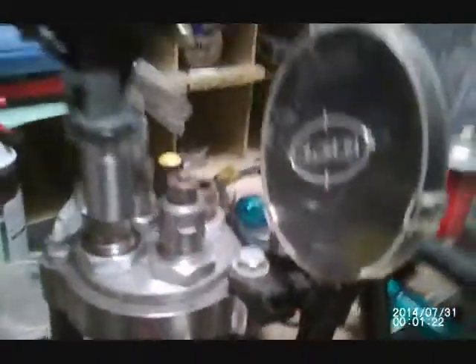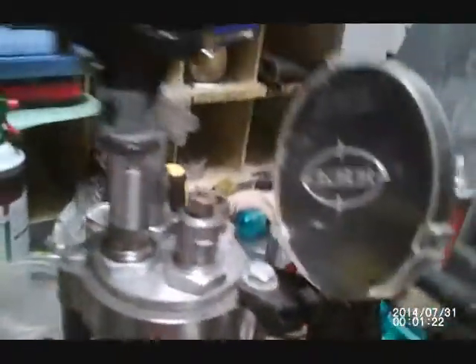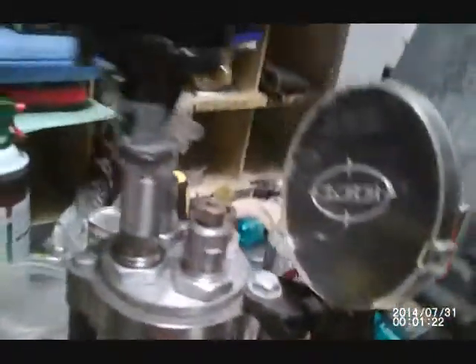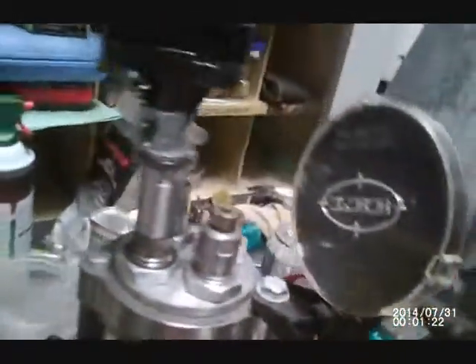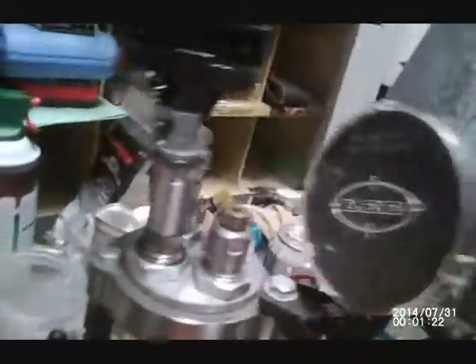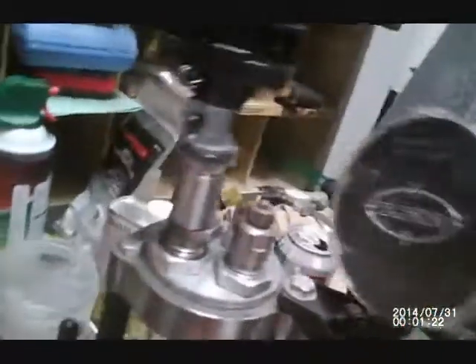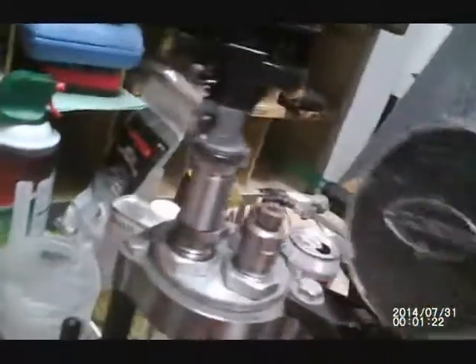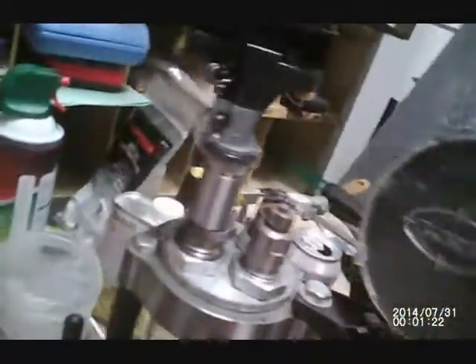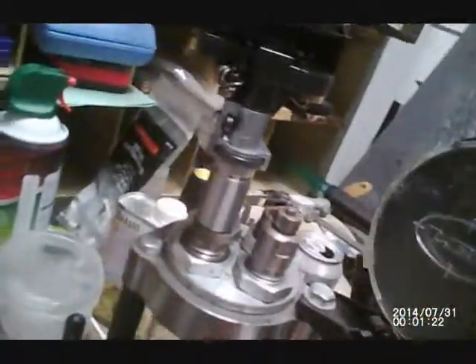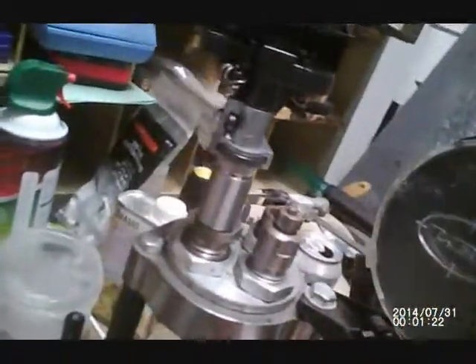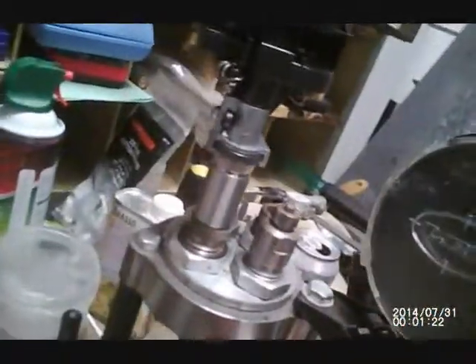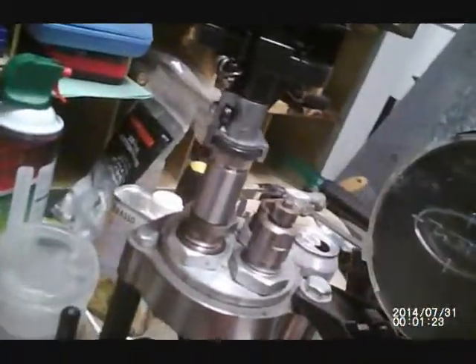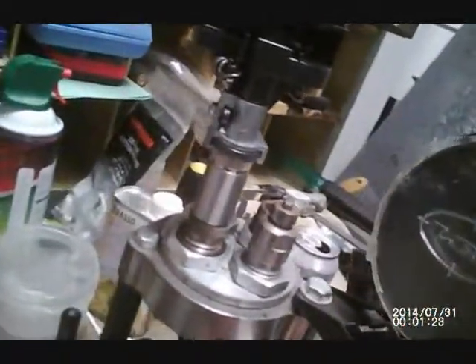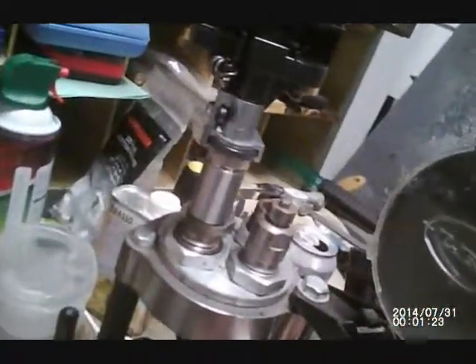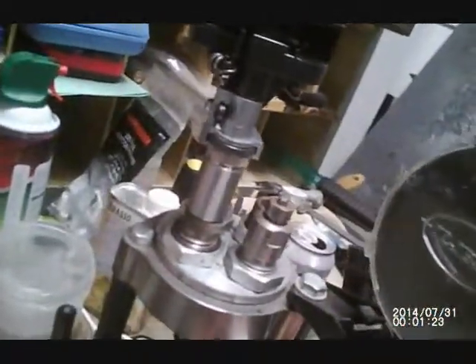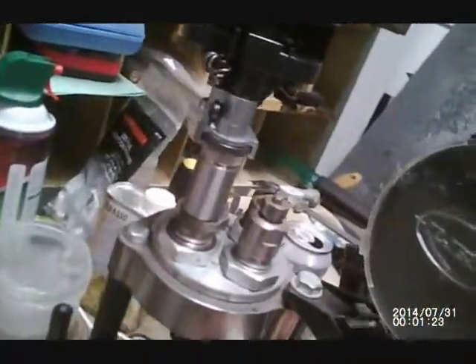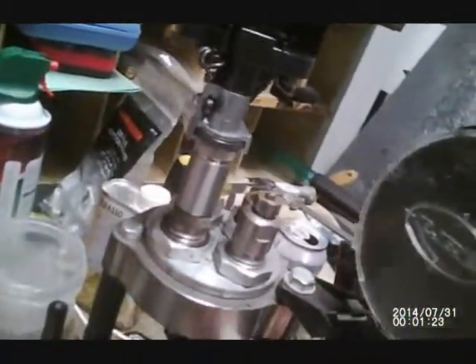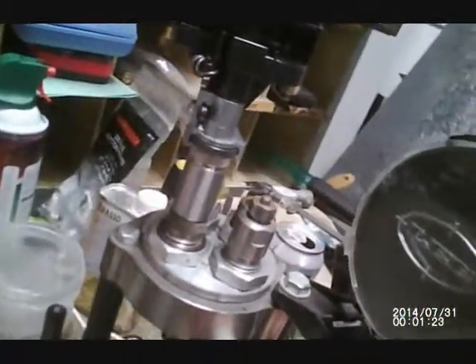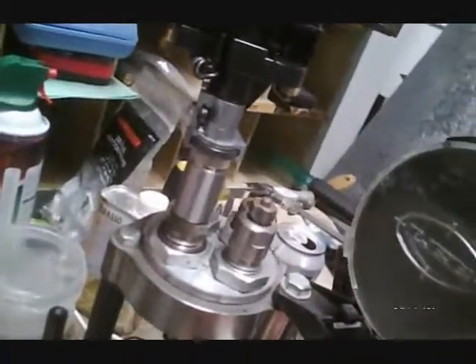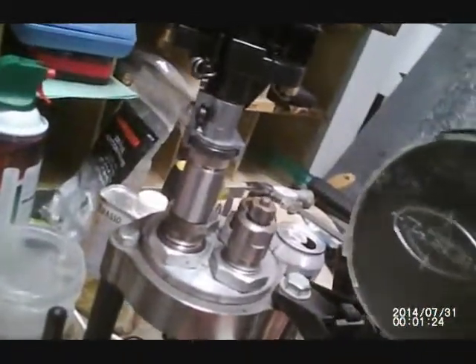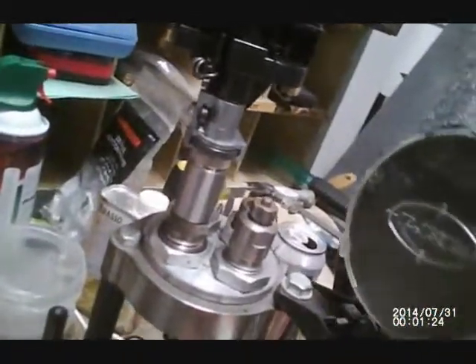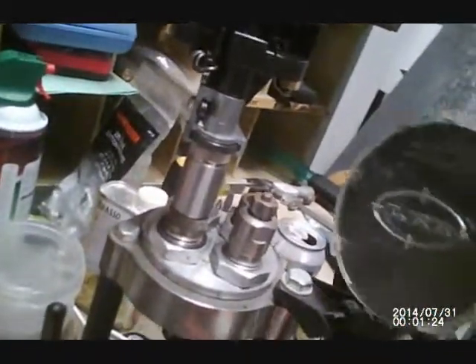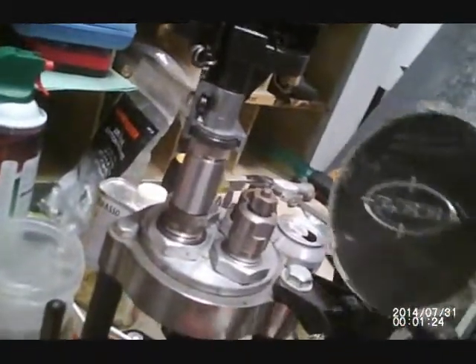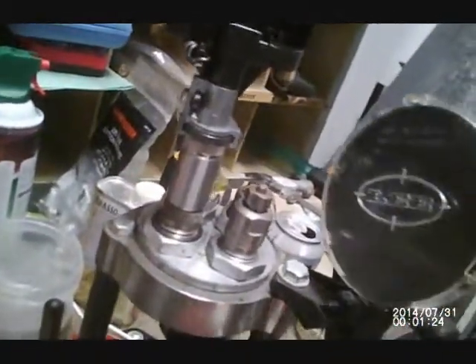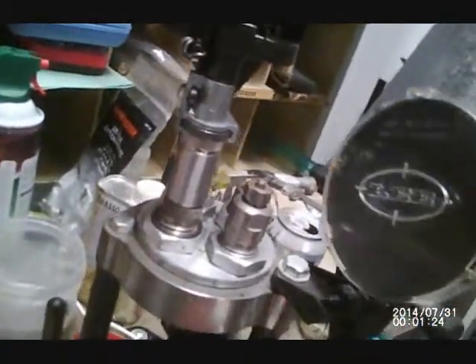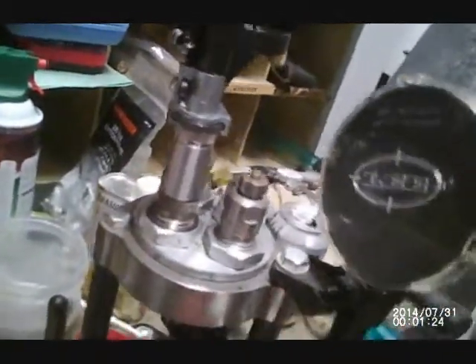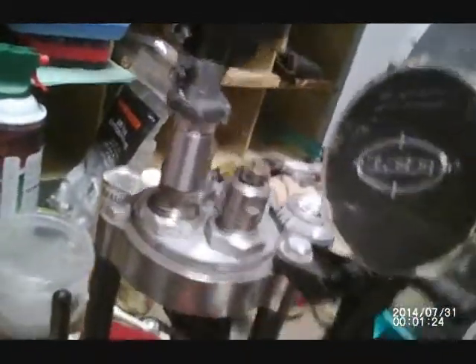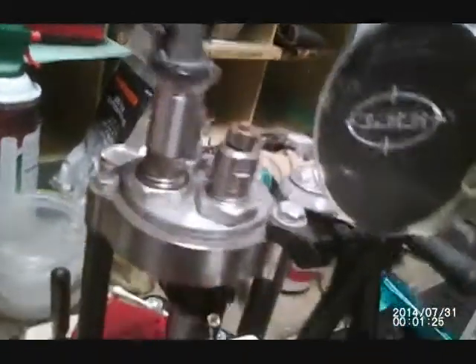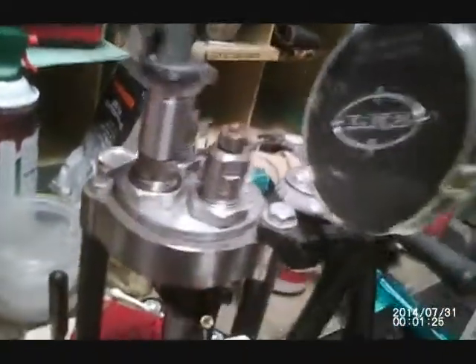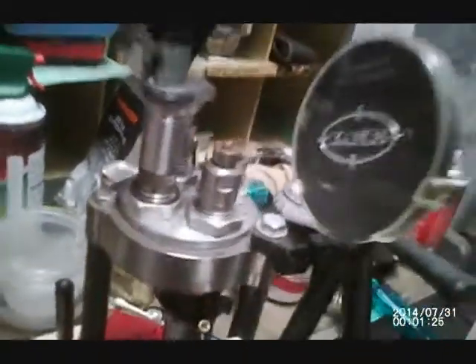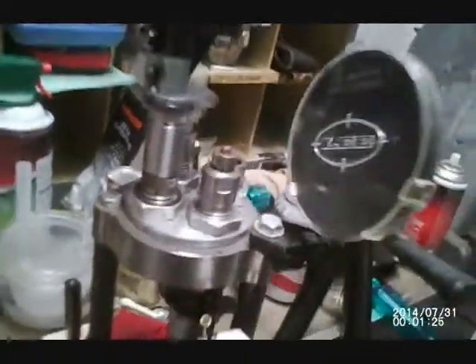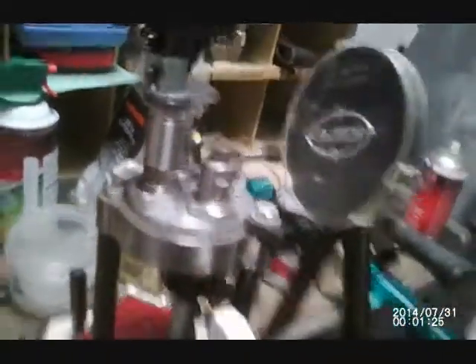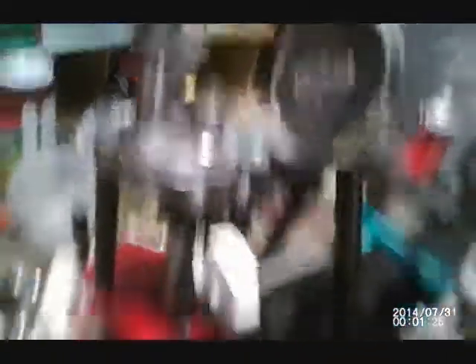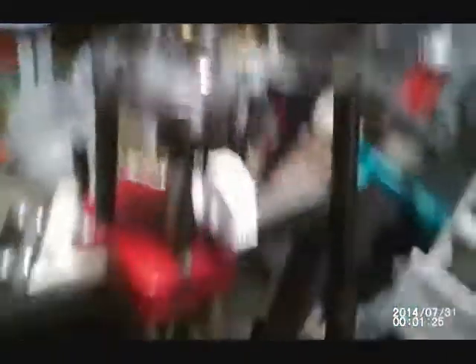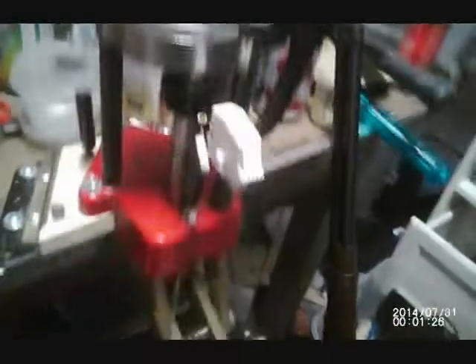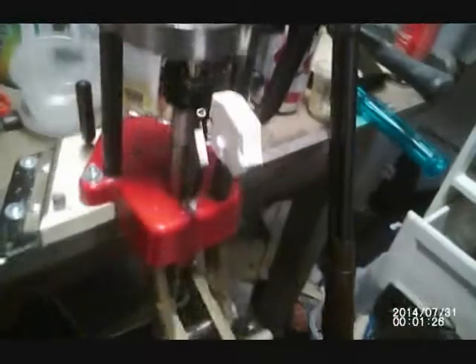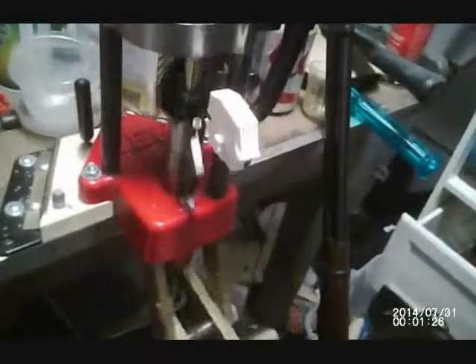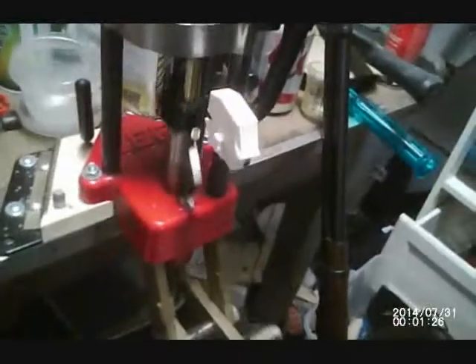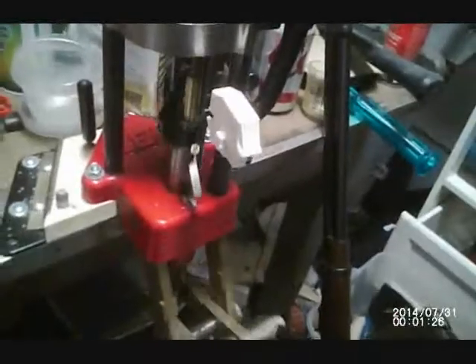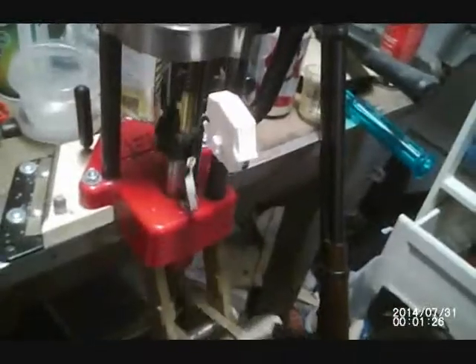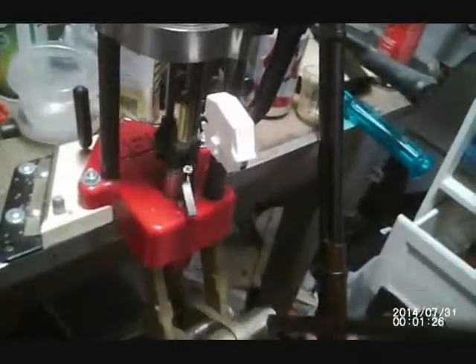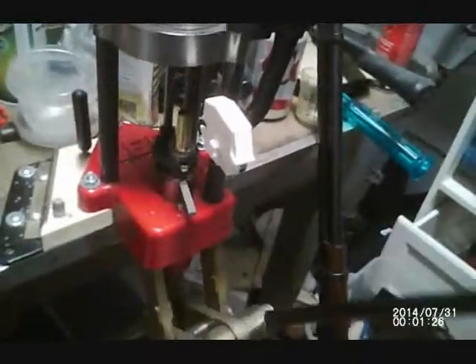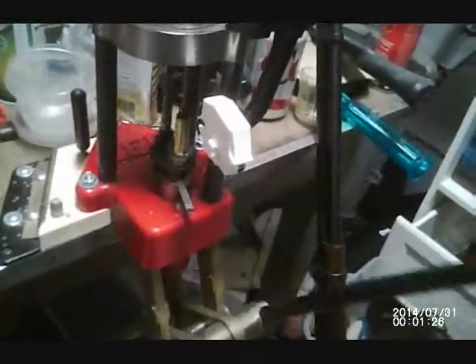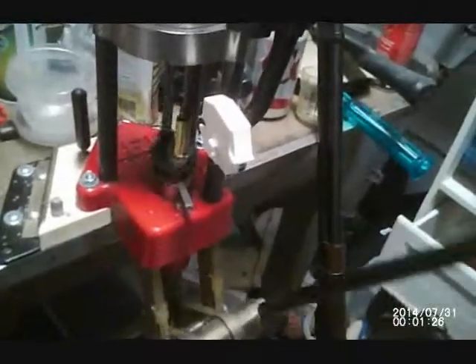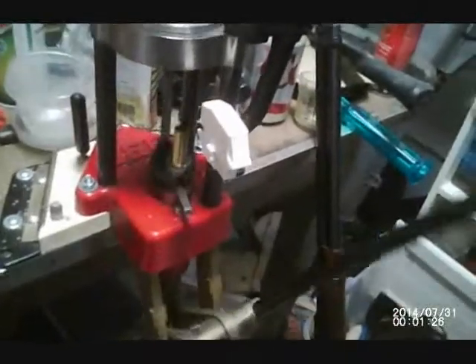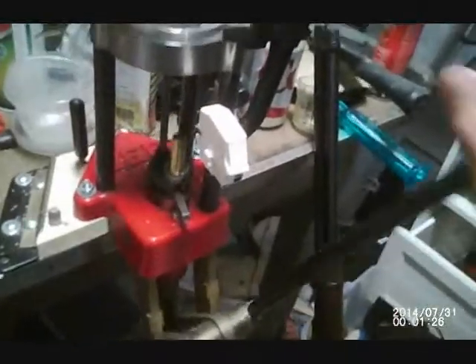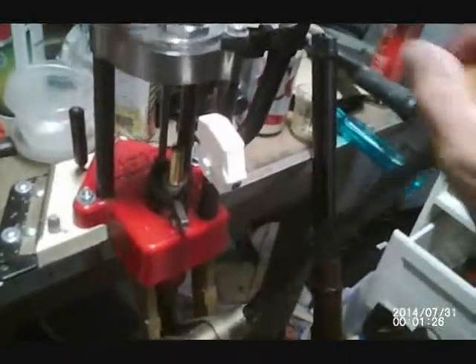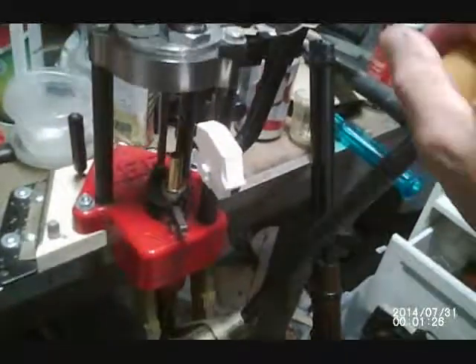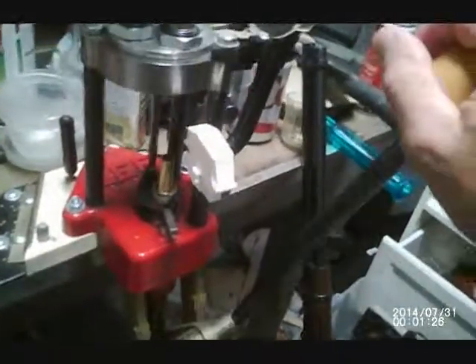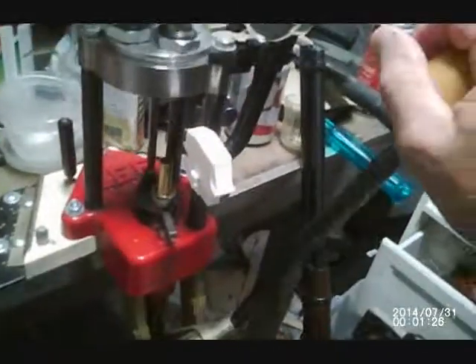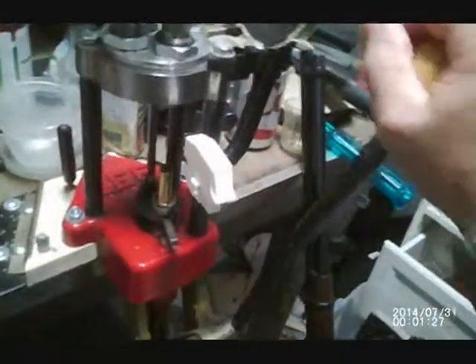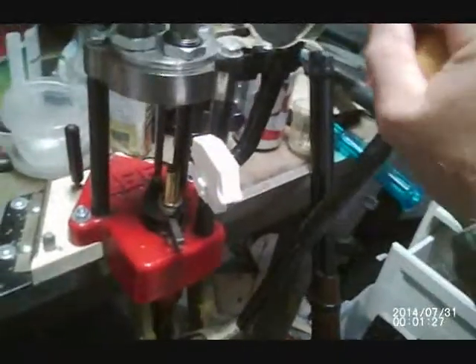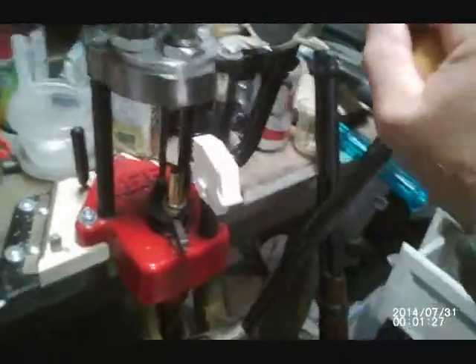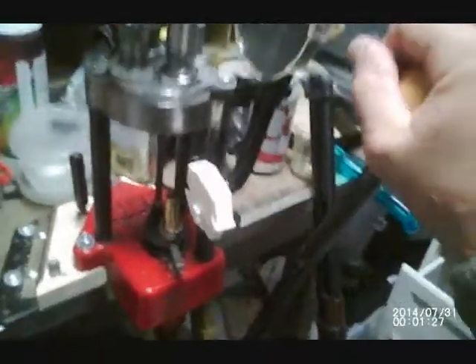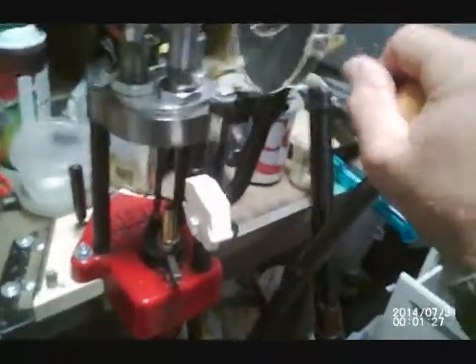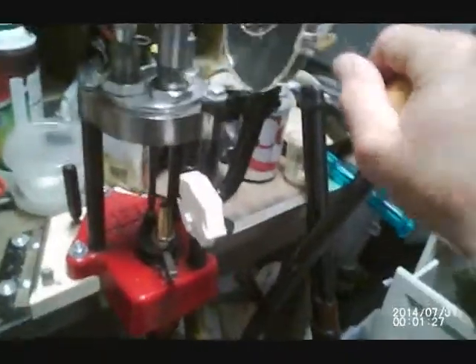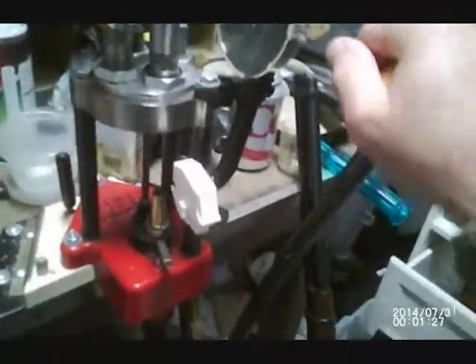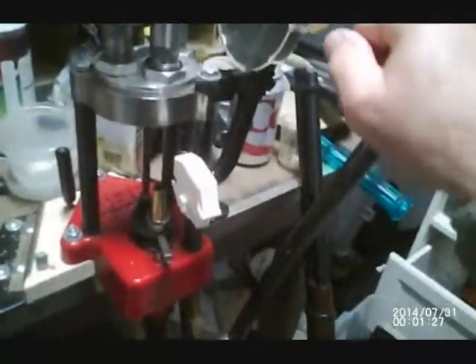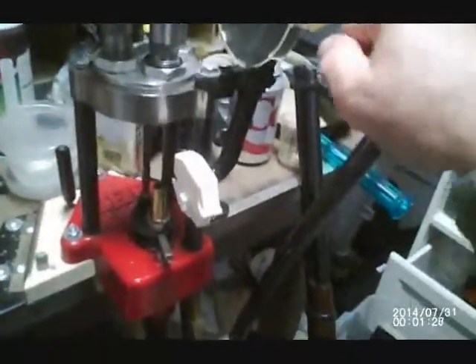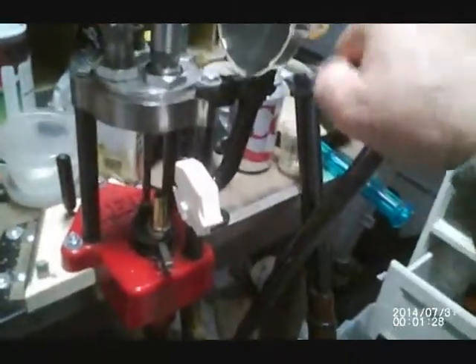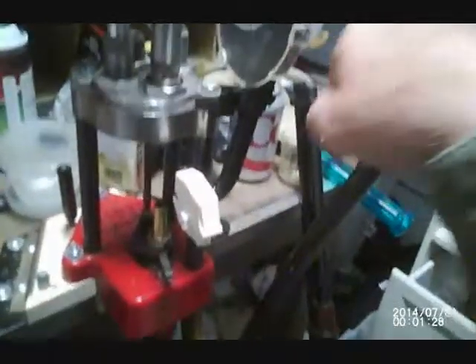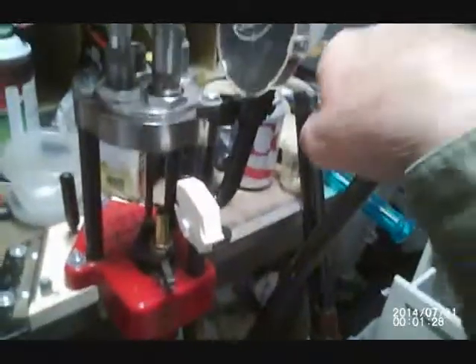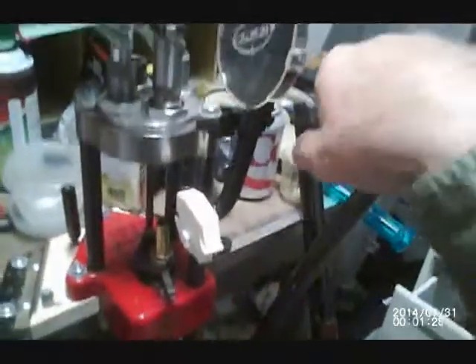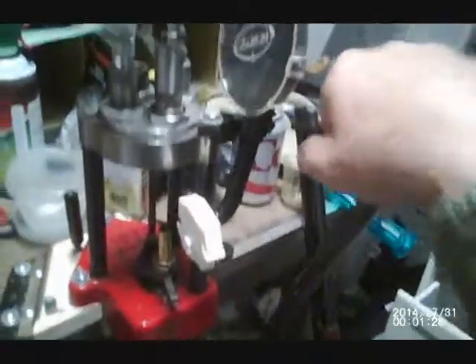Resize and deprime. Put in a new primer. Priming stroke.